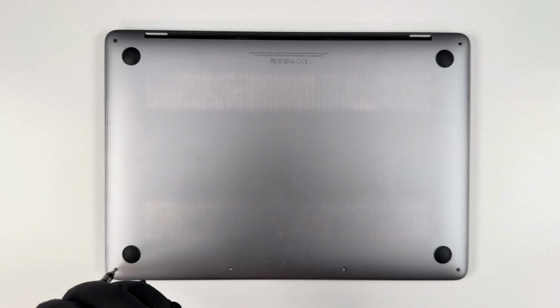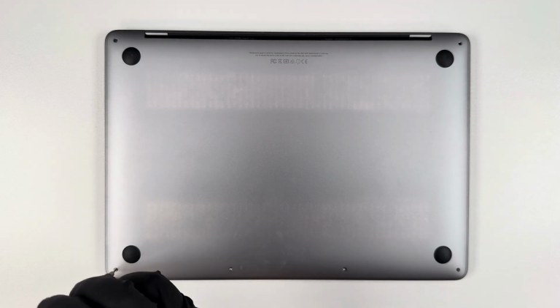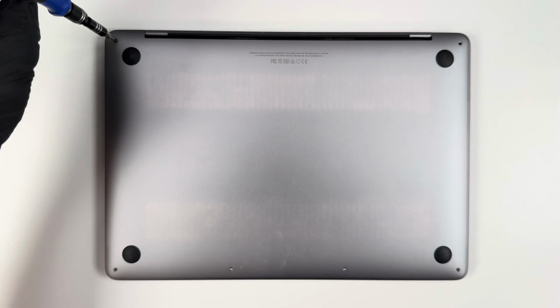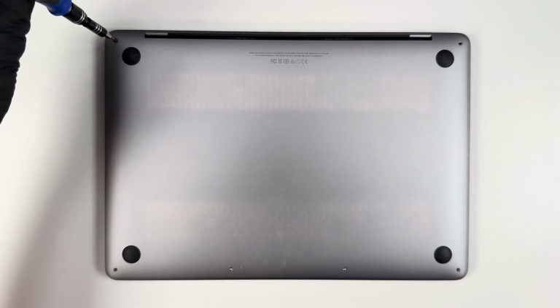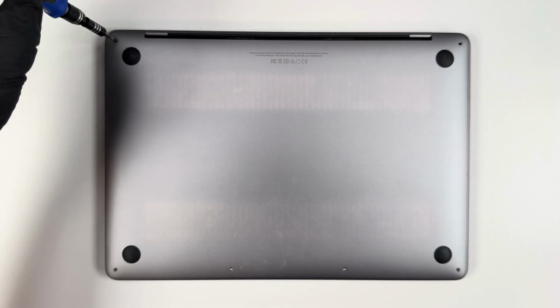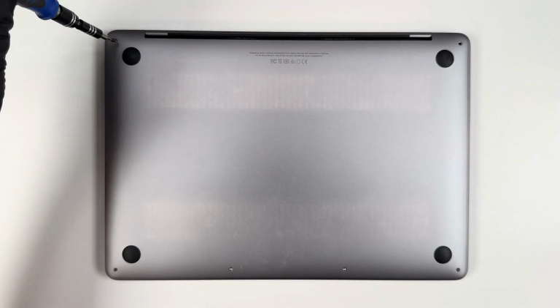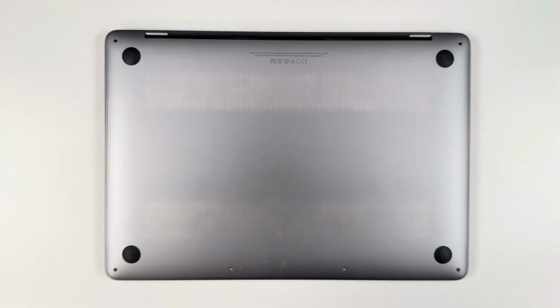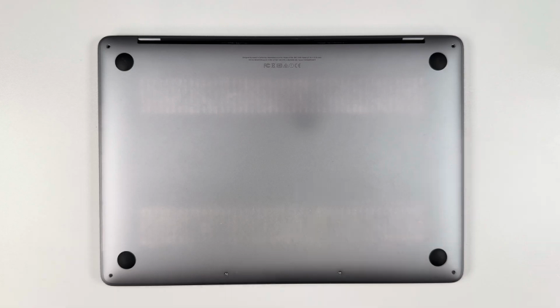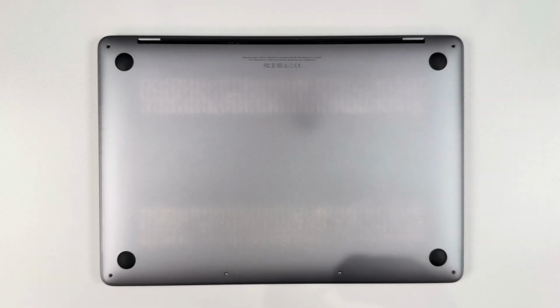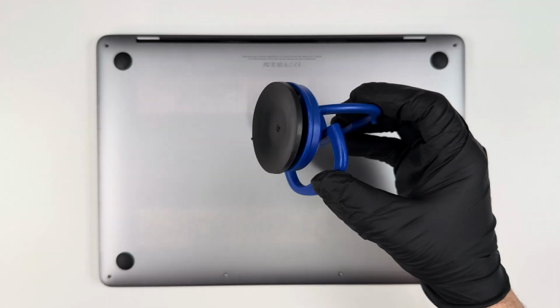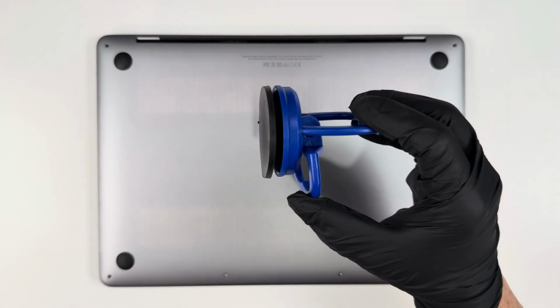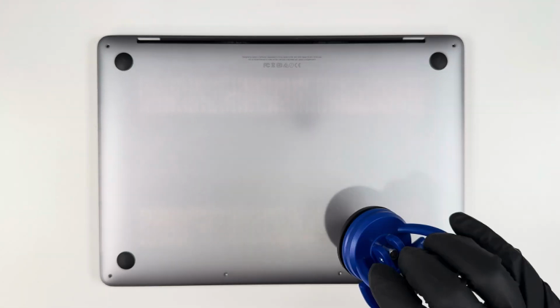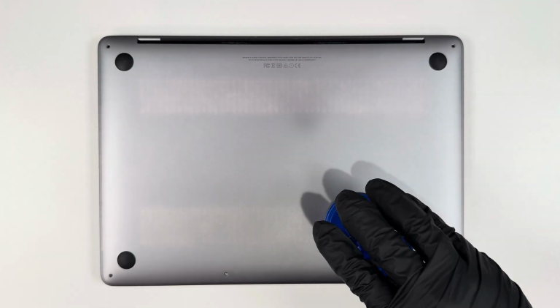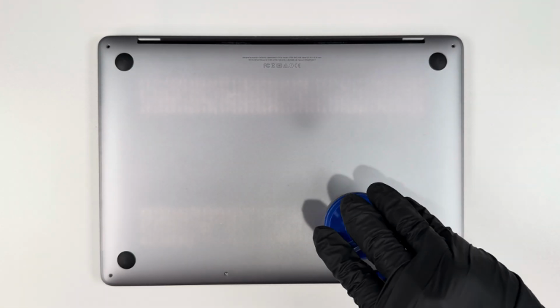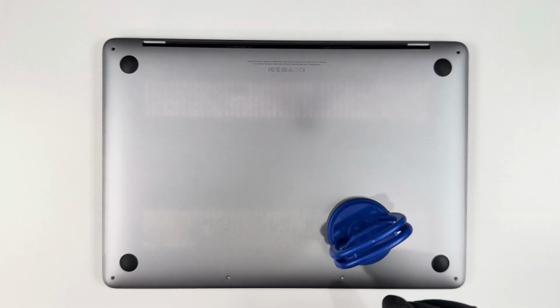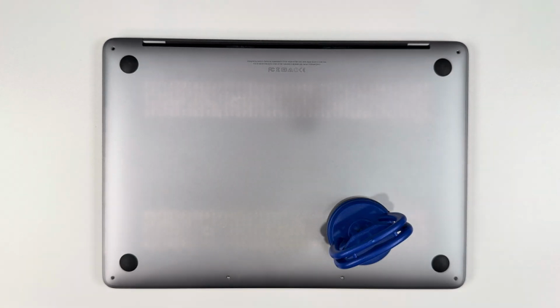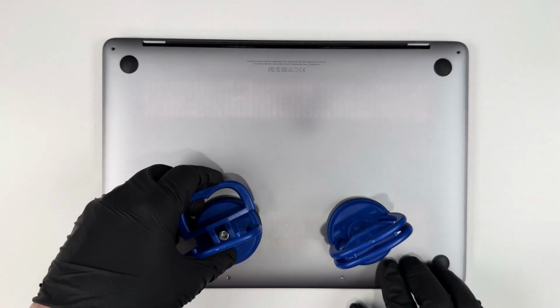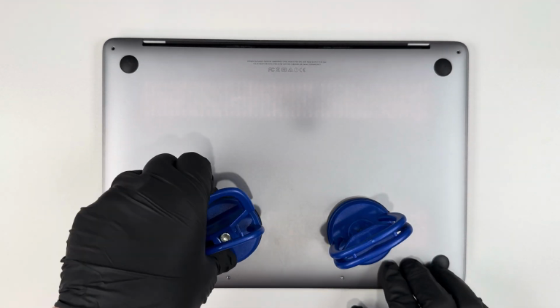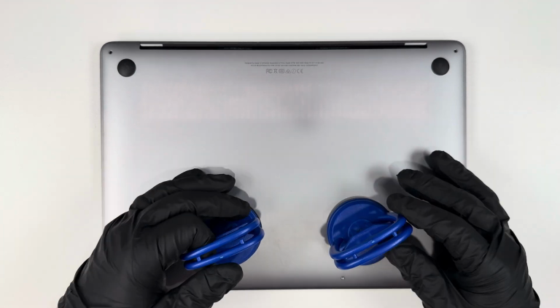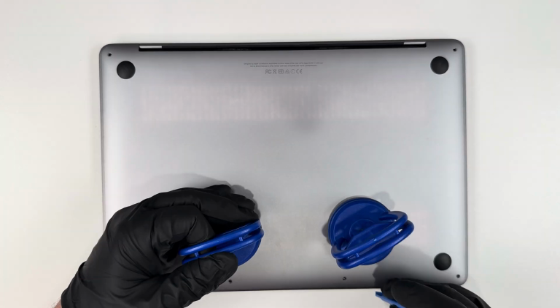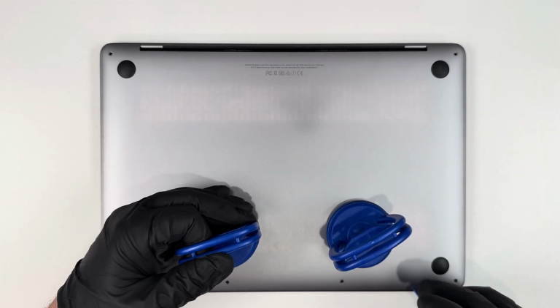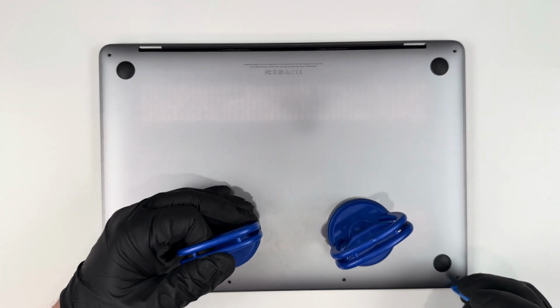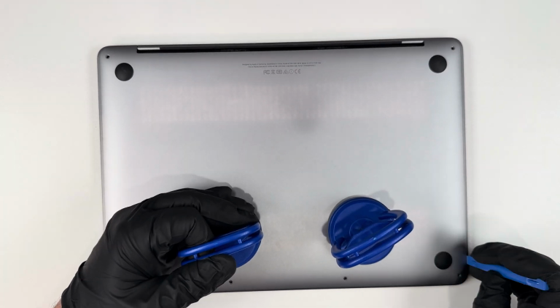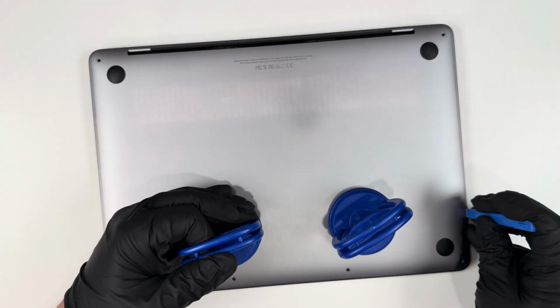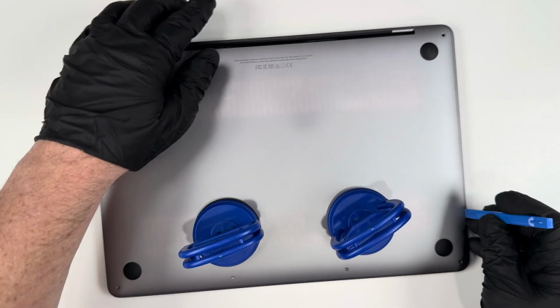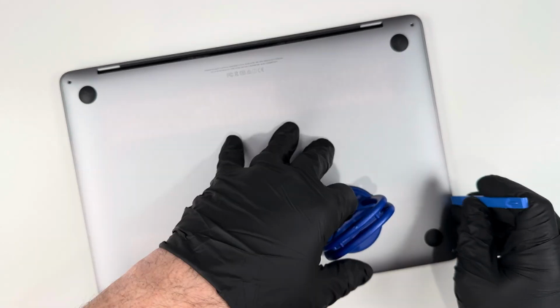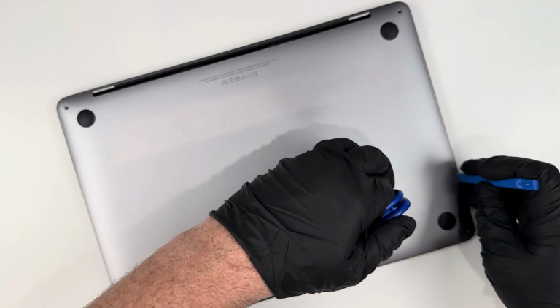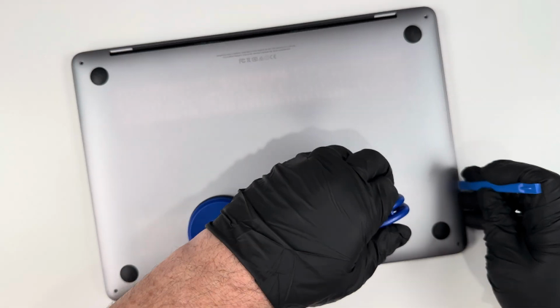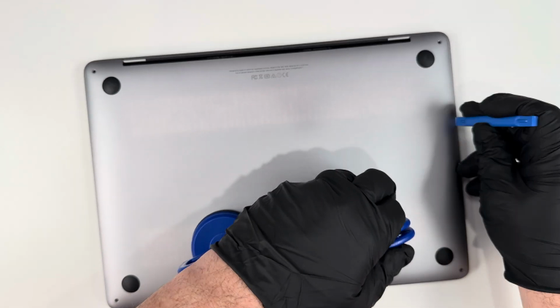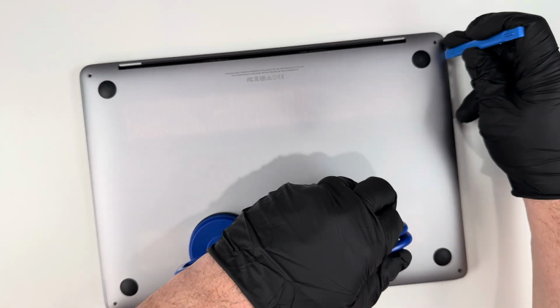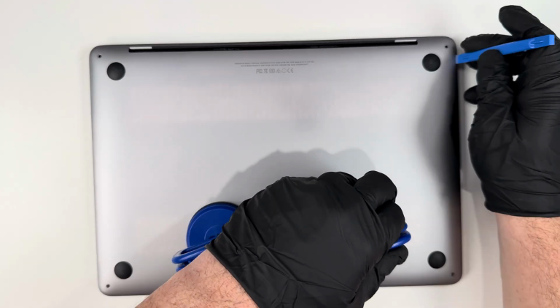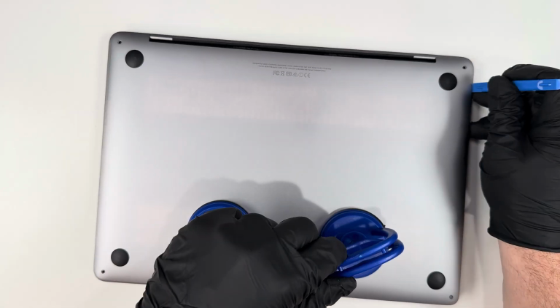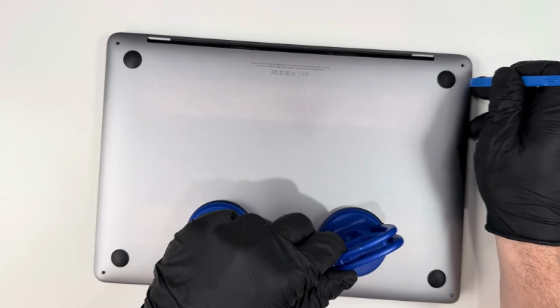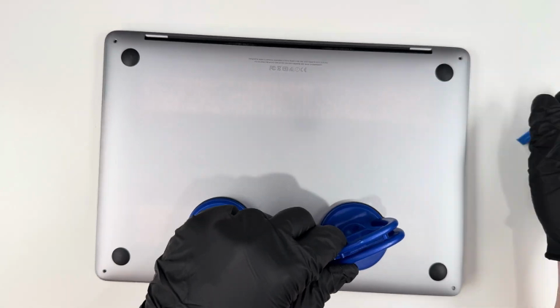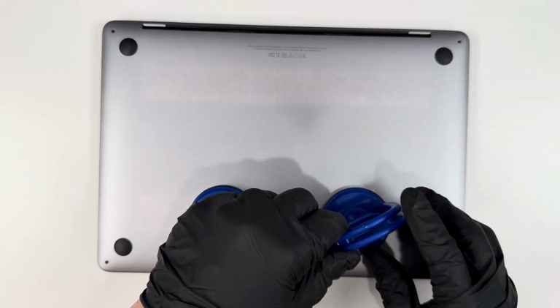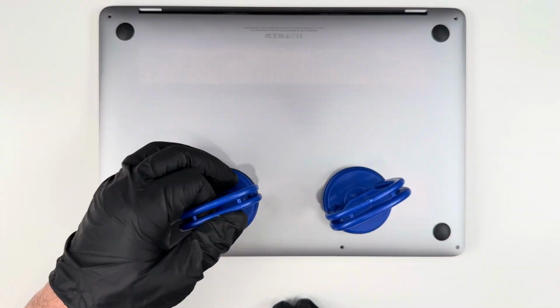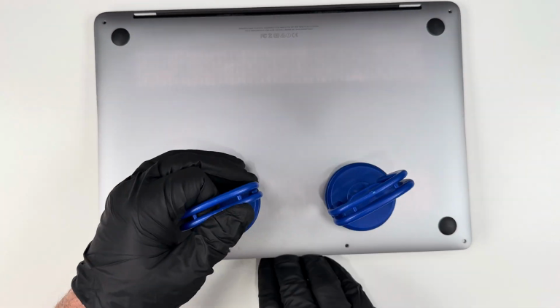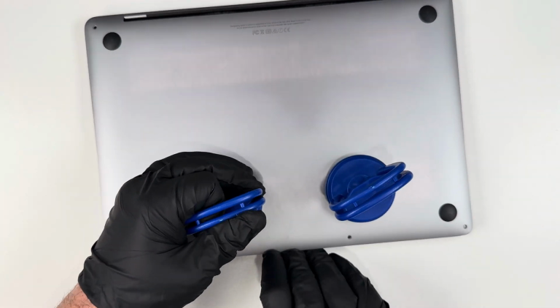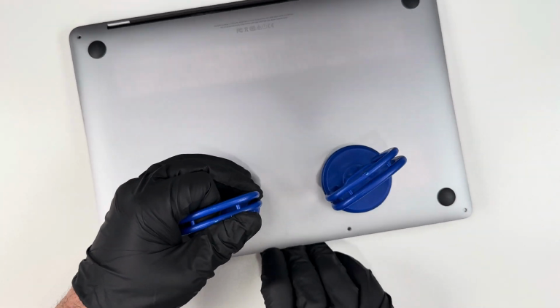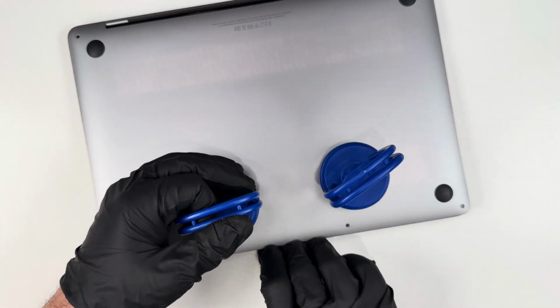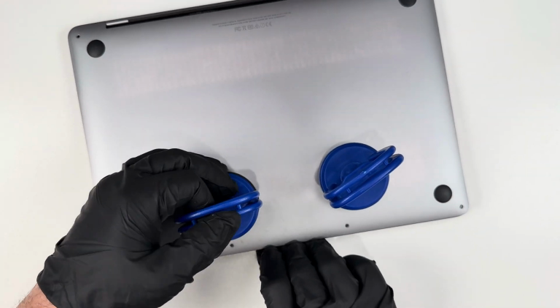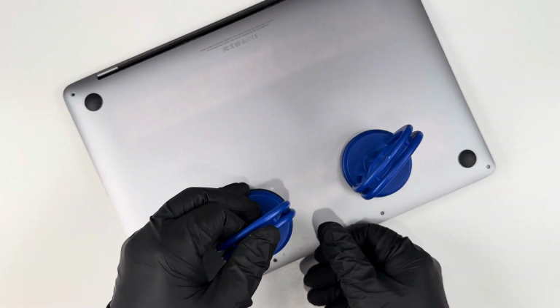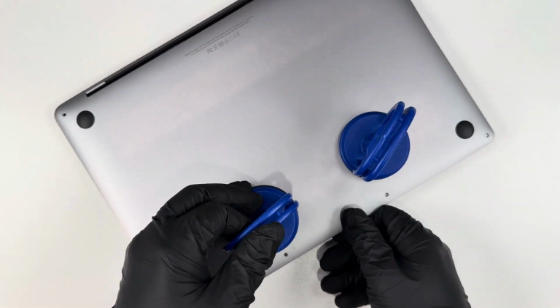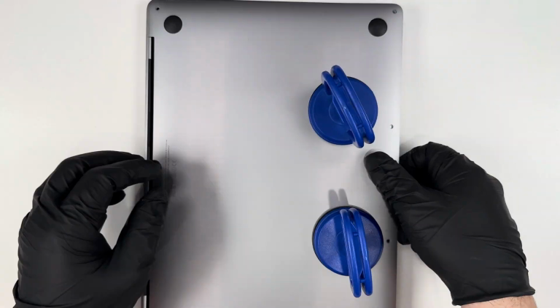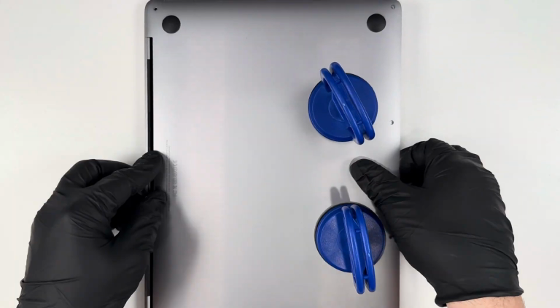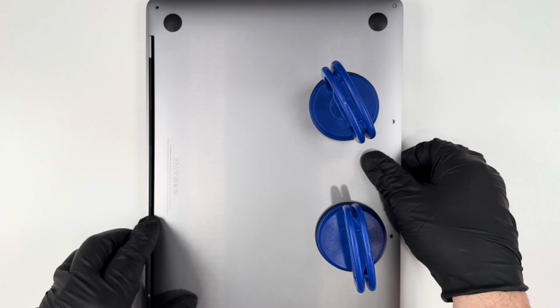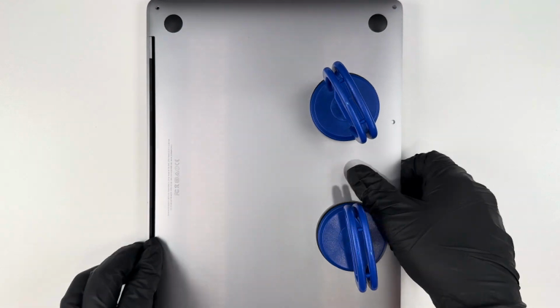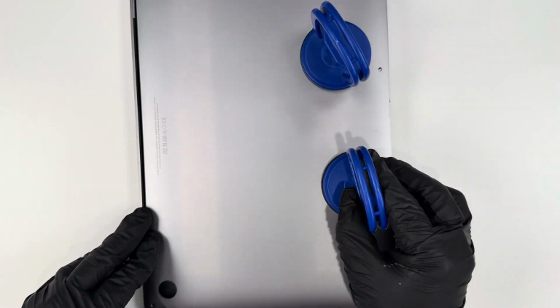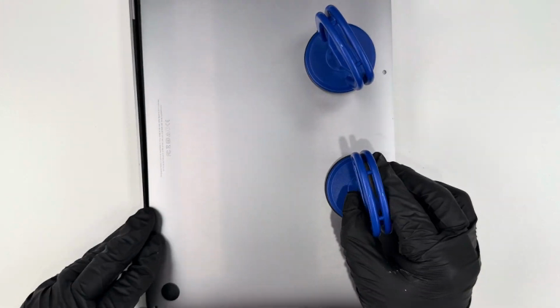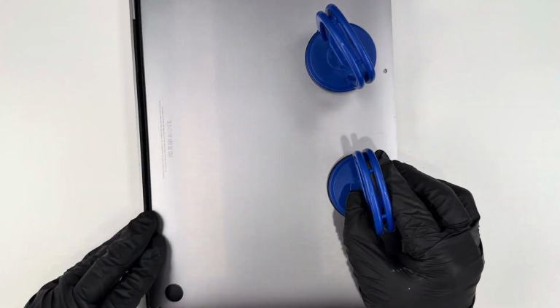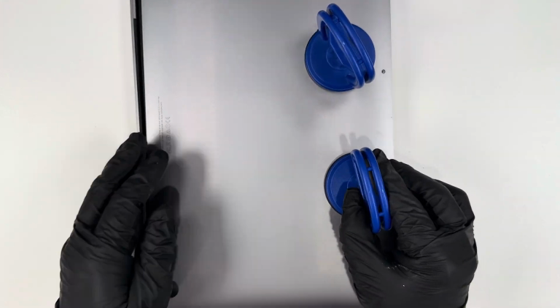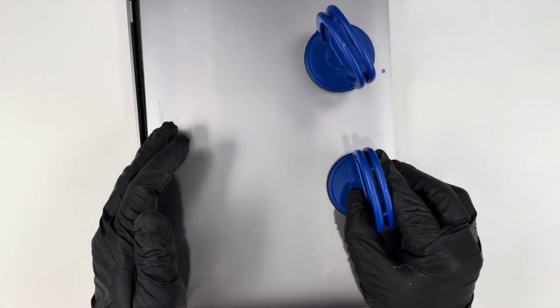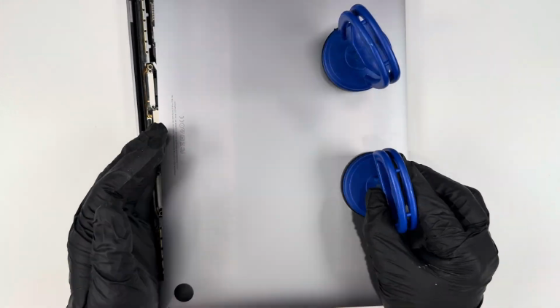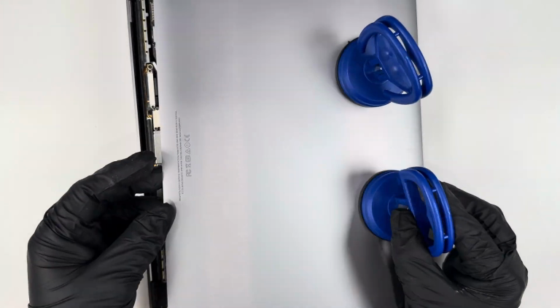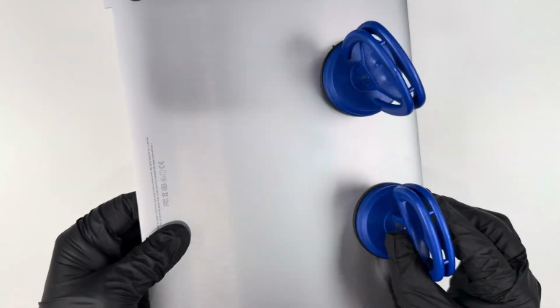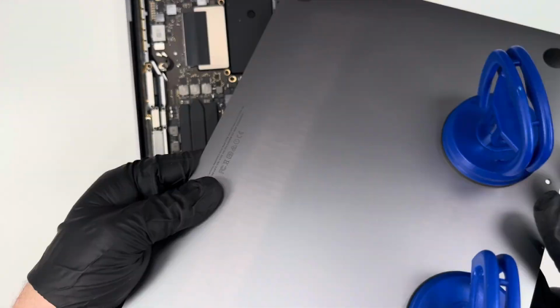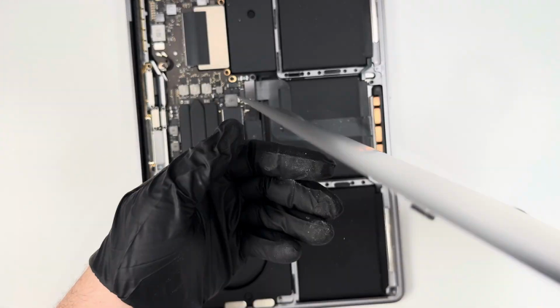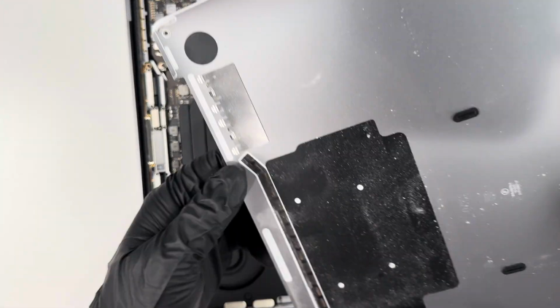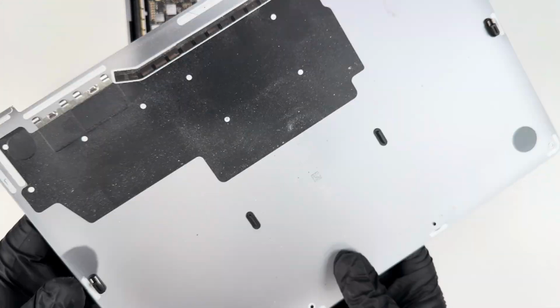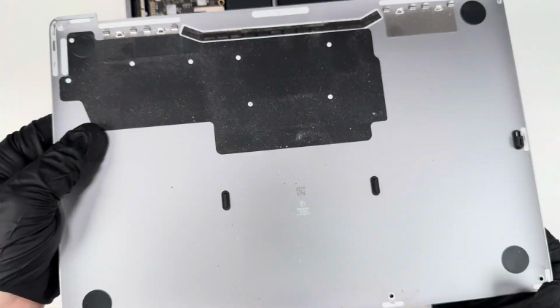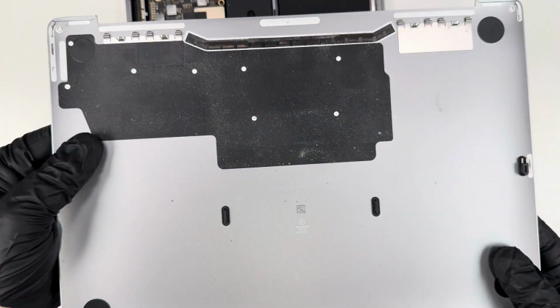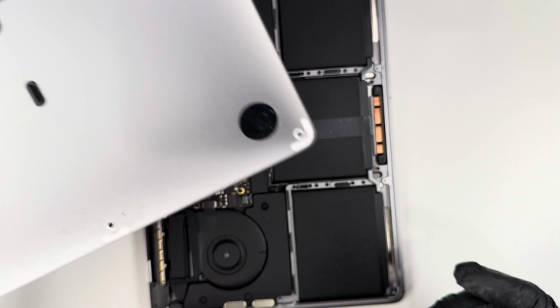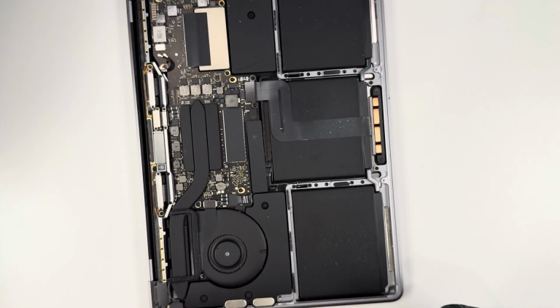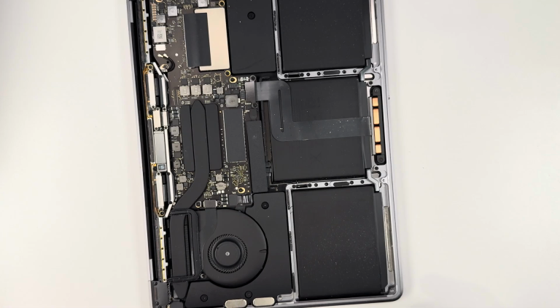After I take out the six screws, I'm going to carefully take off the bottom cover. I found that it's hooked on by the hinge, so you have to push it forward to get it off.